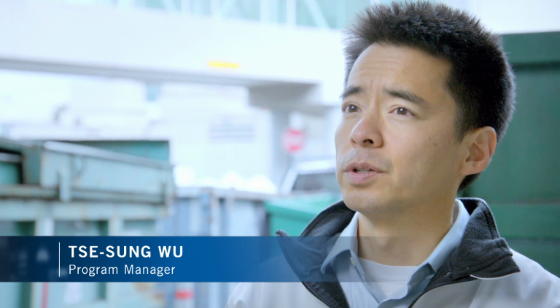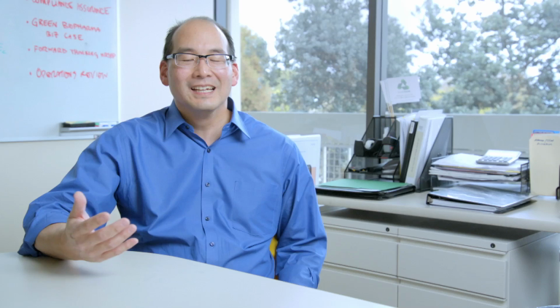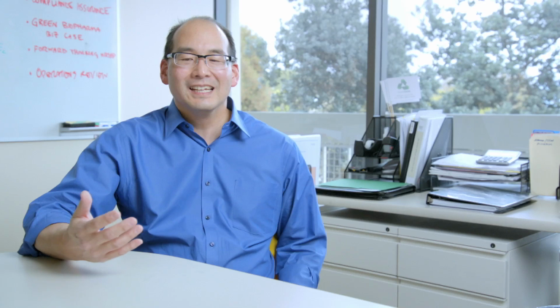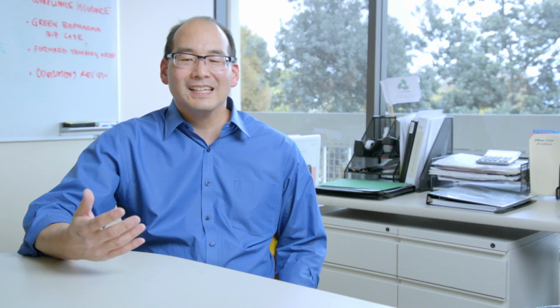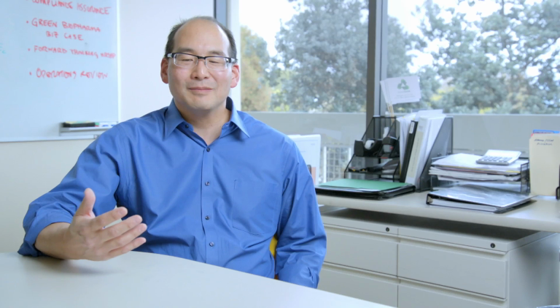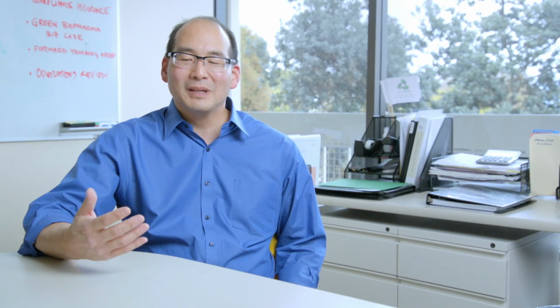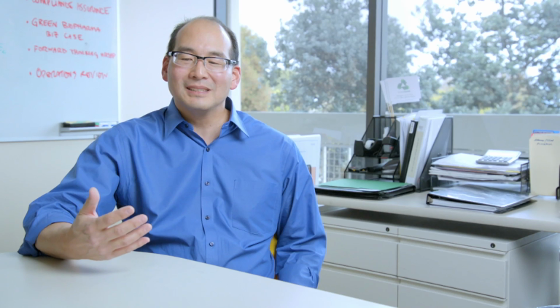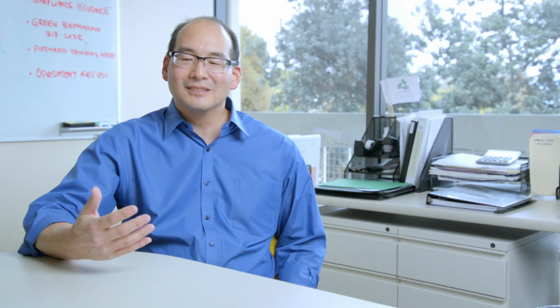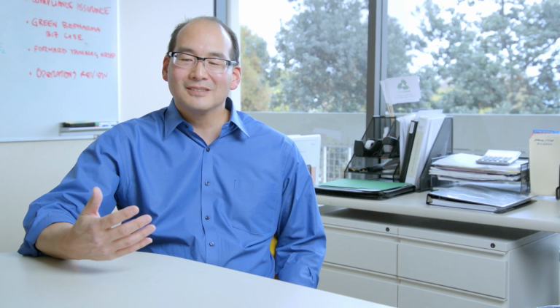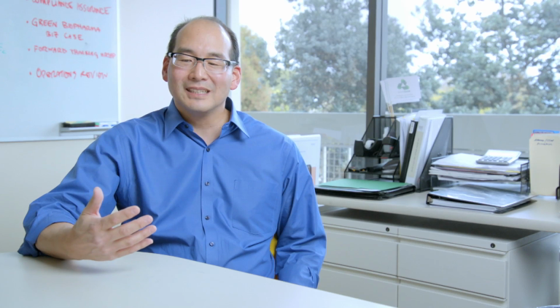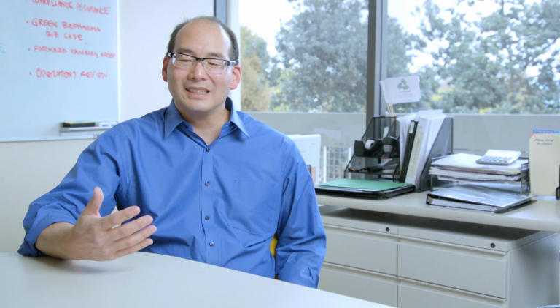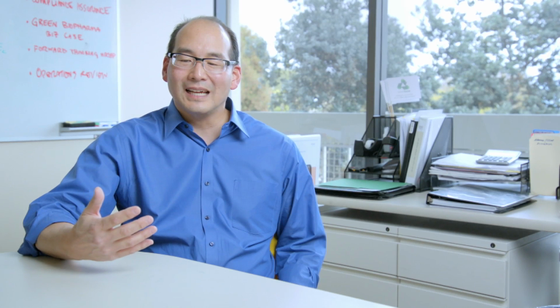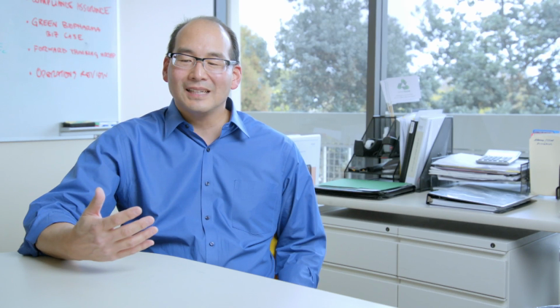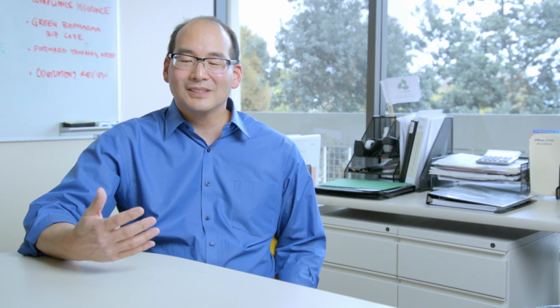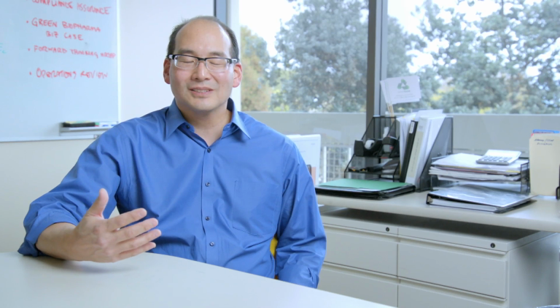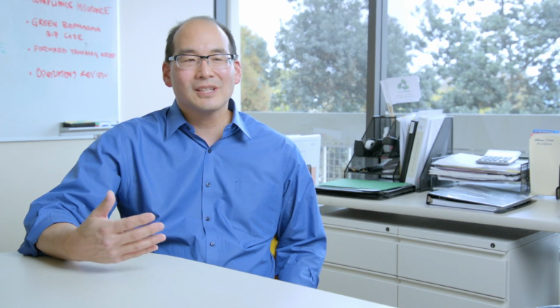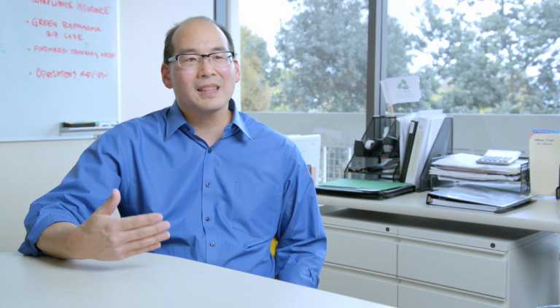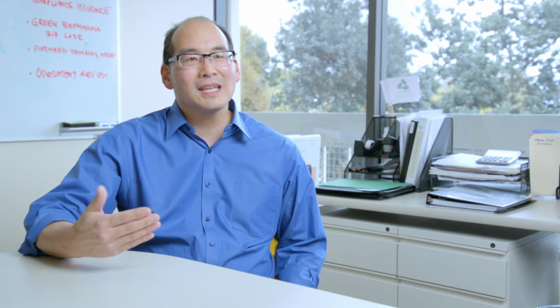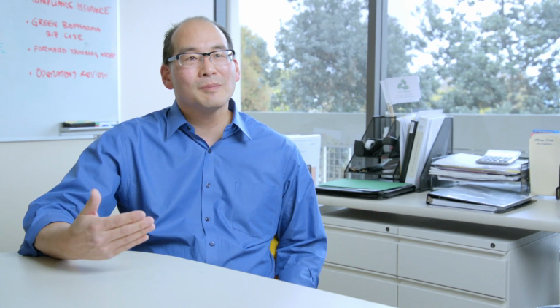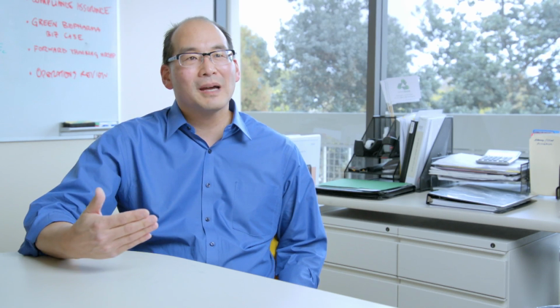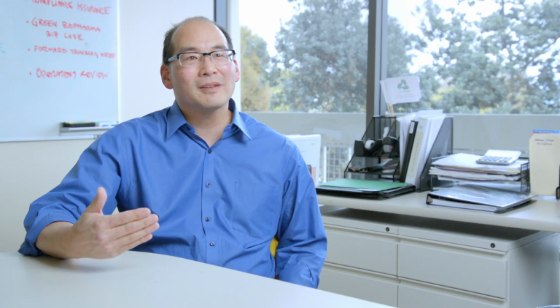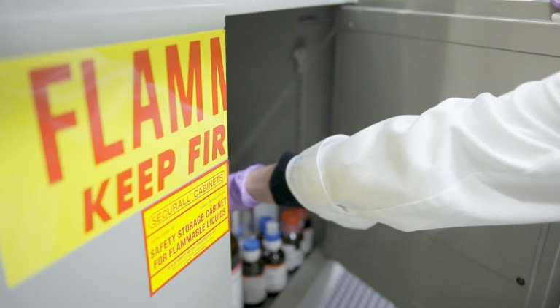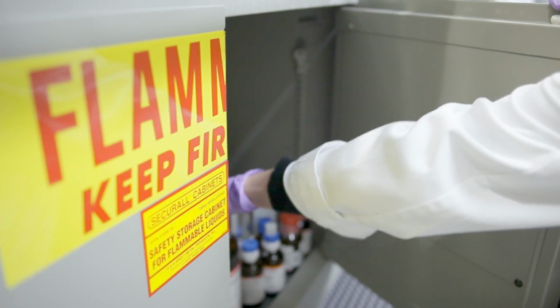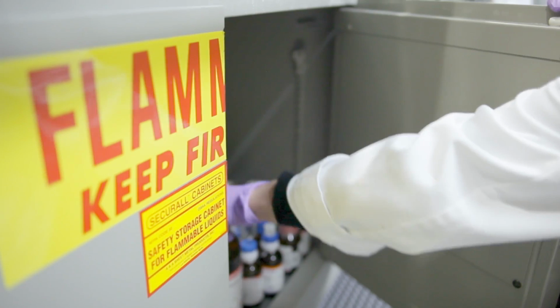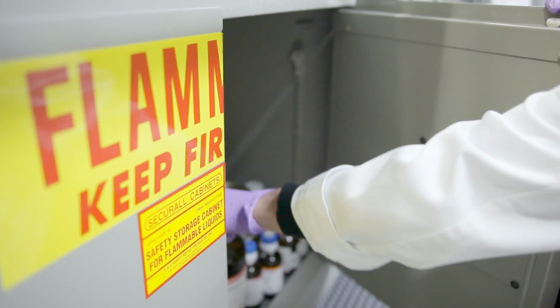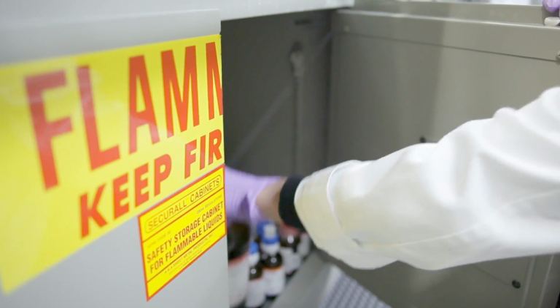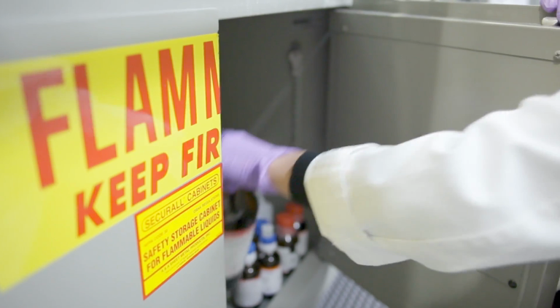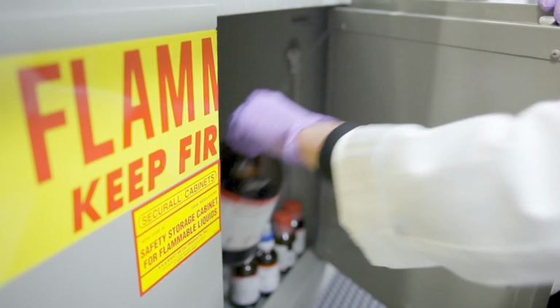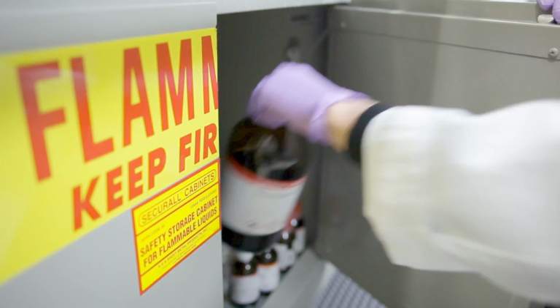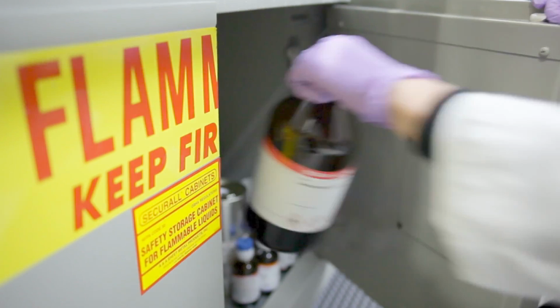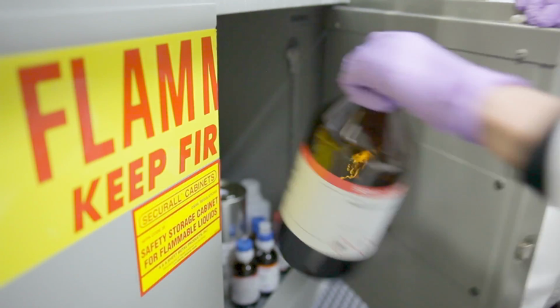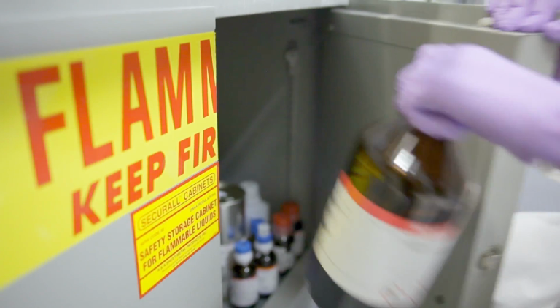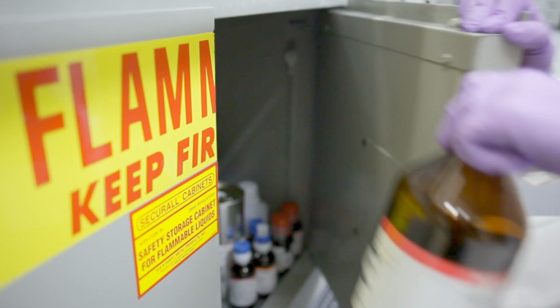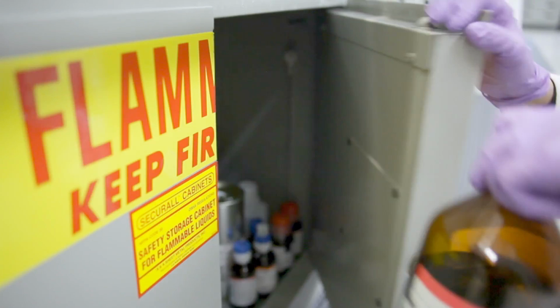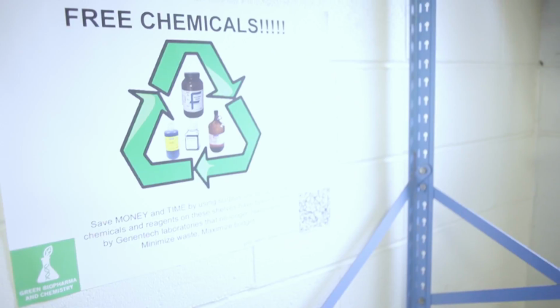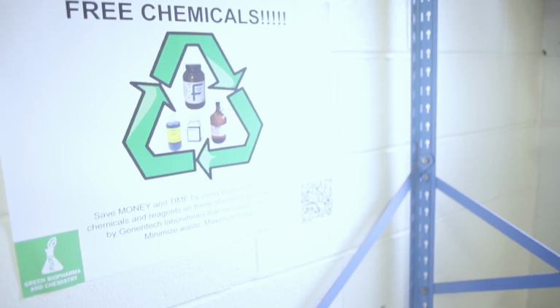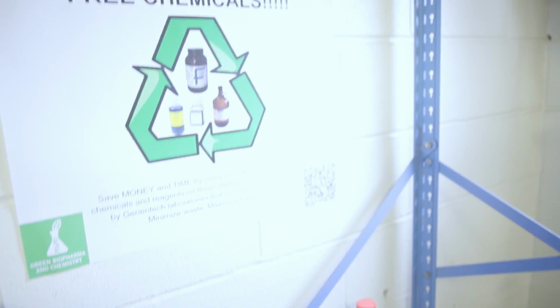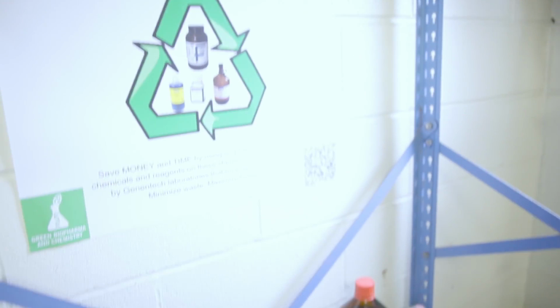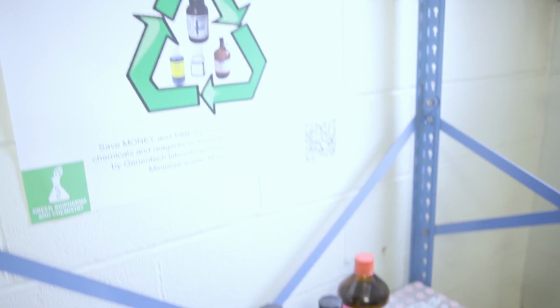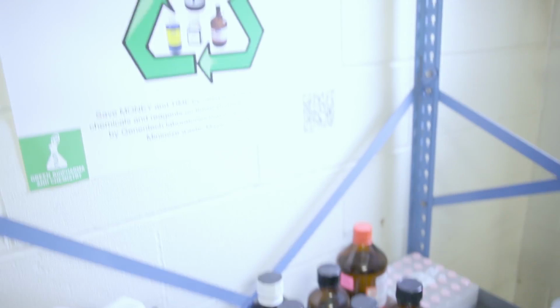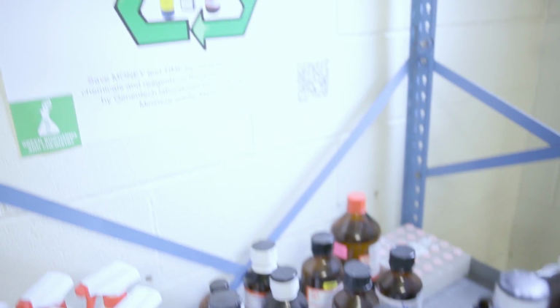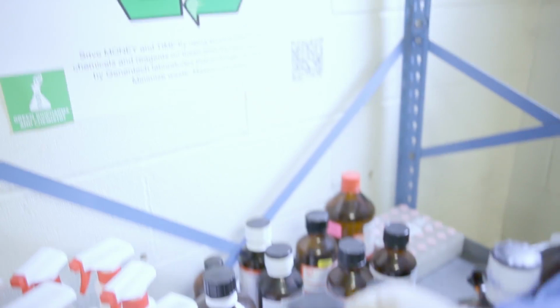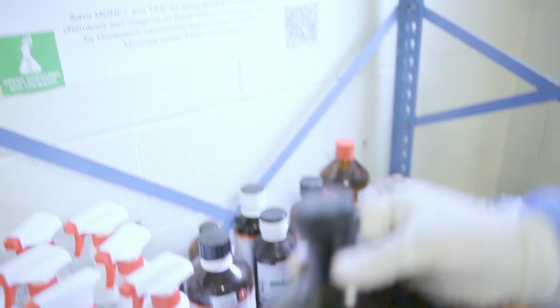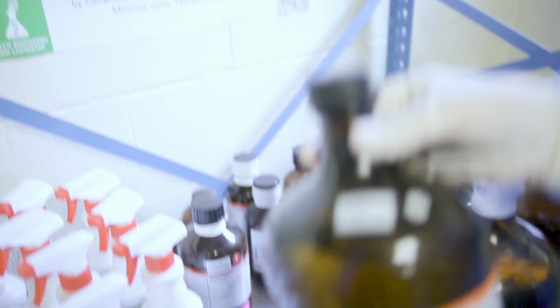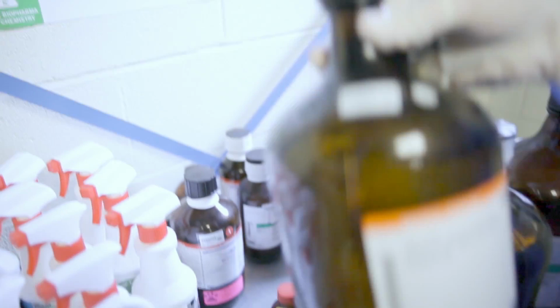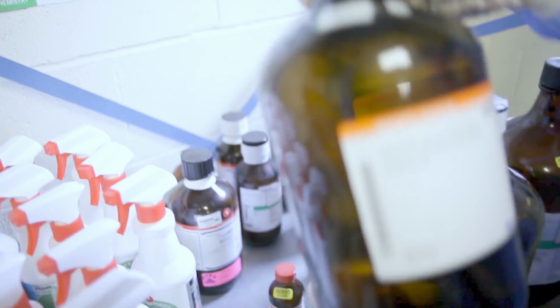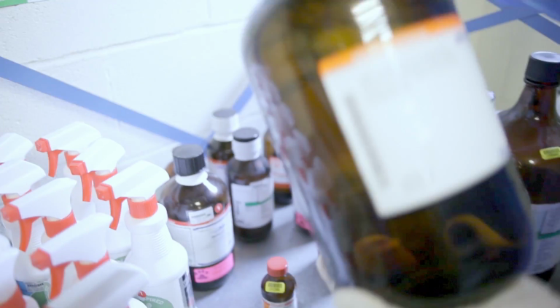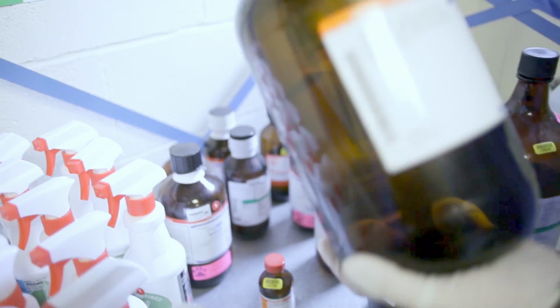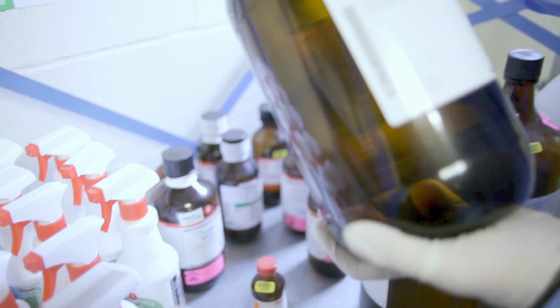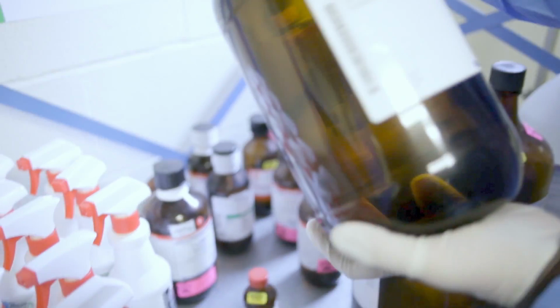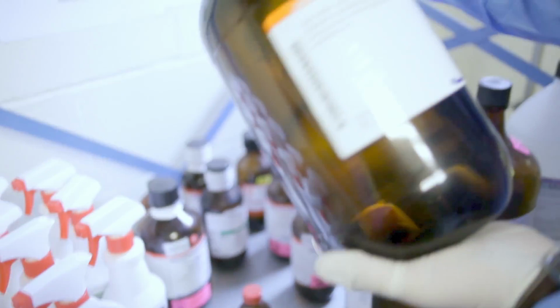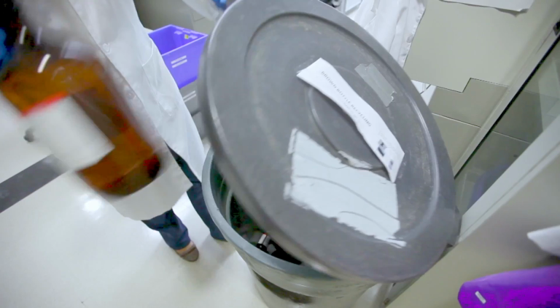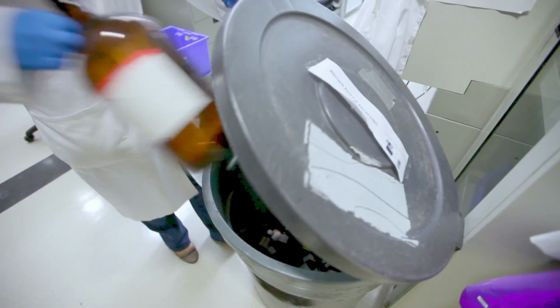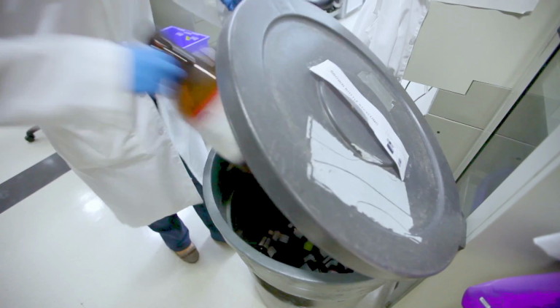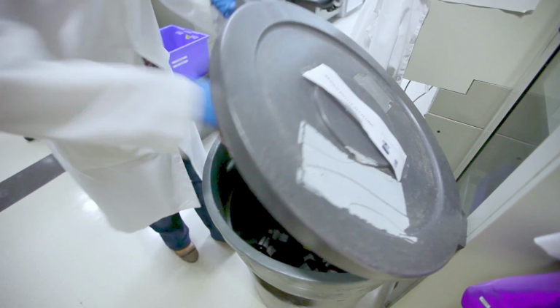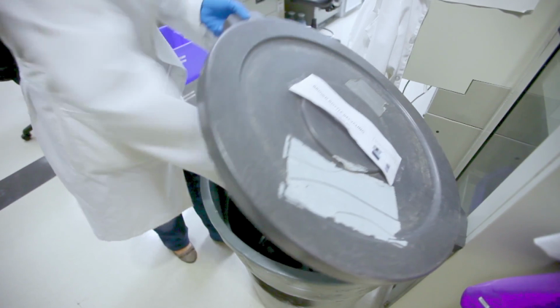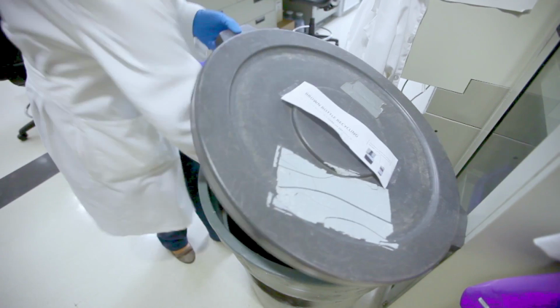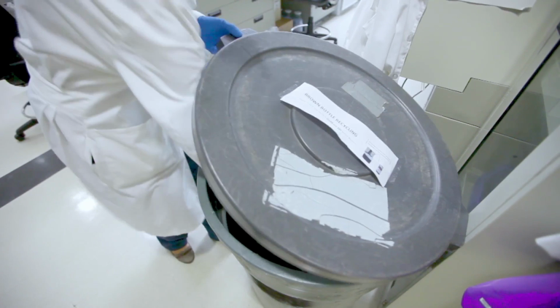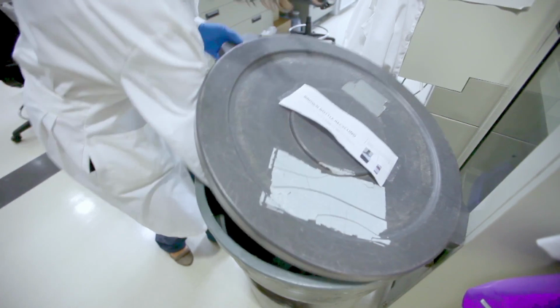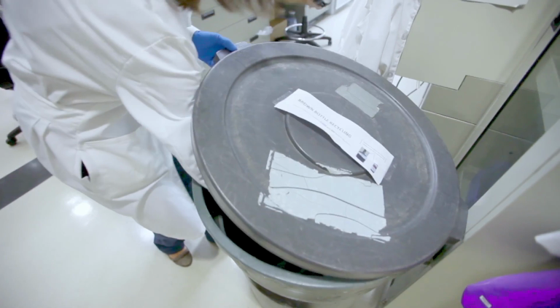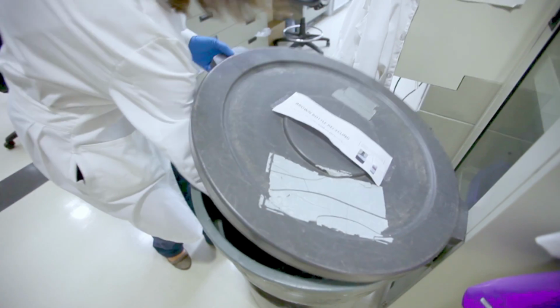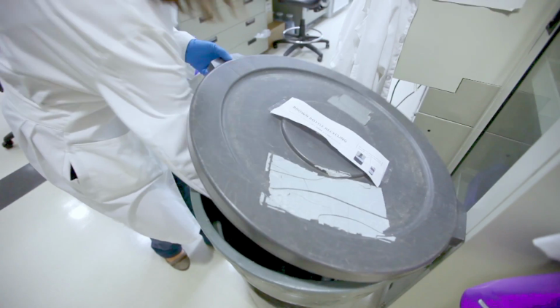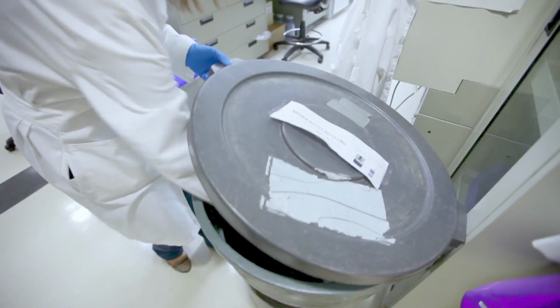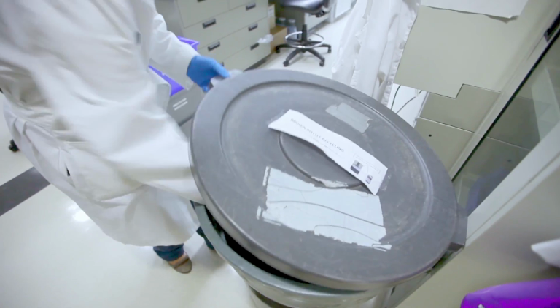It basically asks us to think about what chemicals we use, how much we use, and what the ultimate fate of those chemicals are.